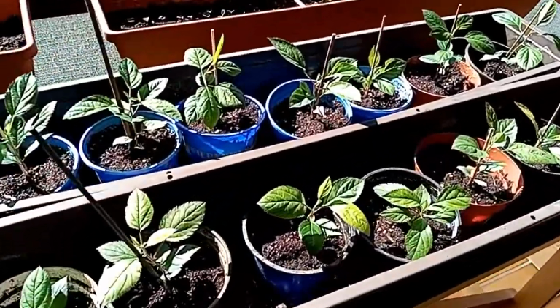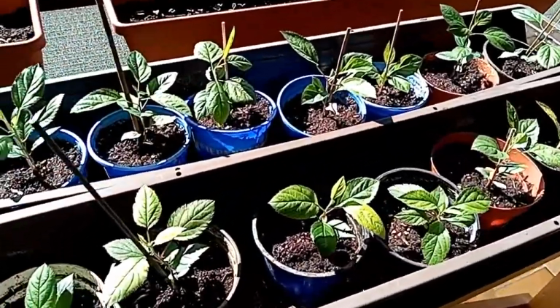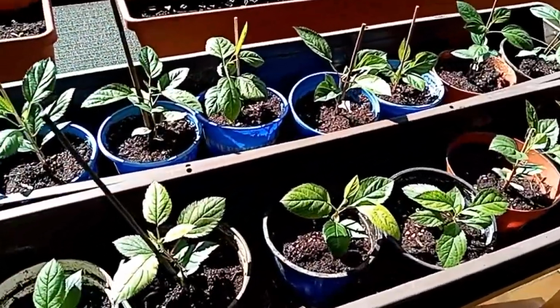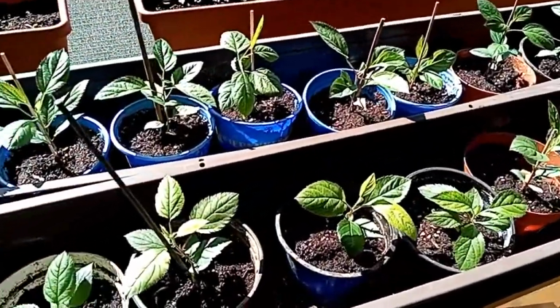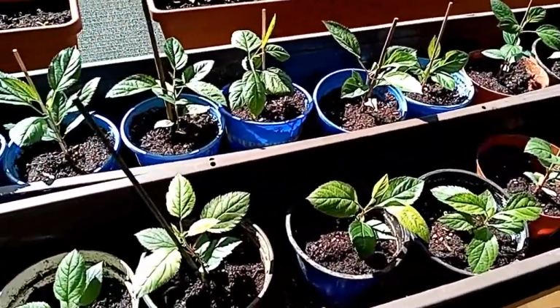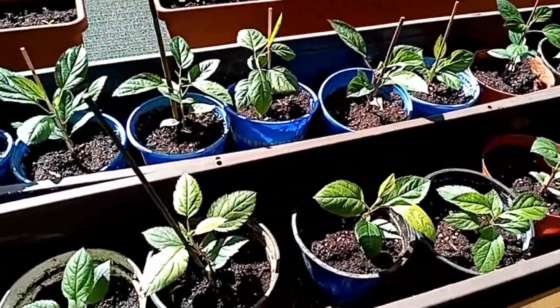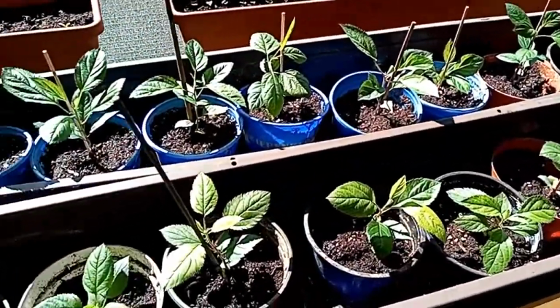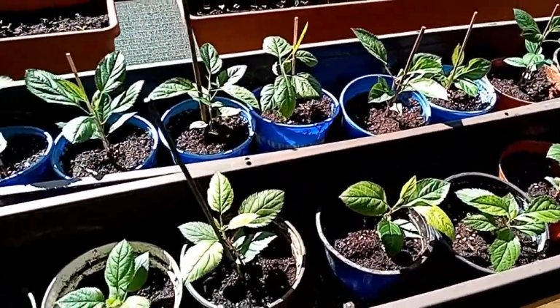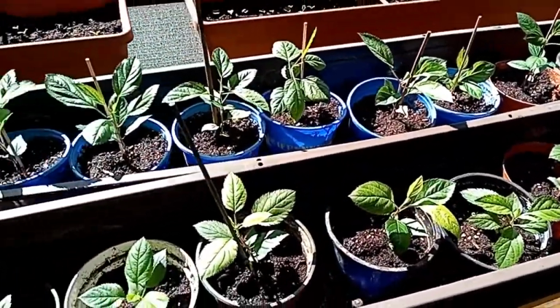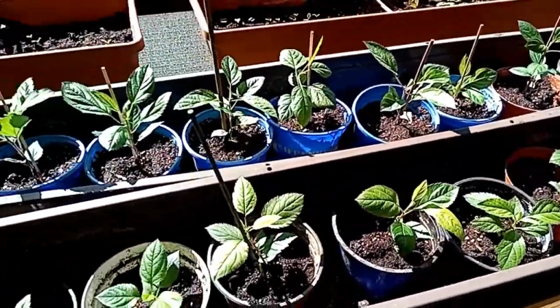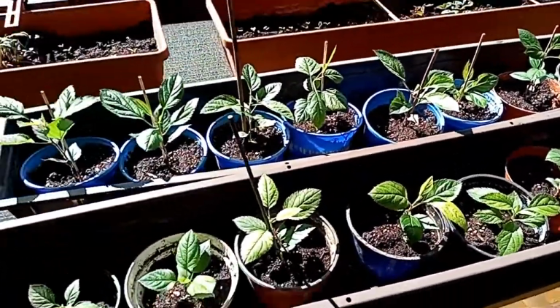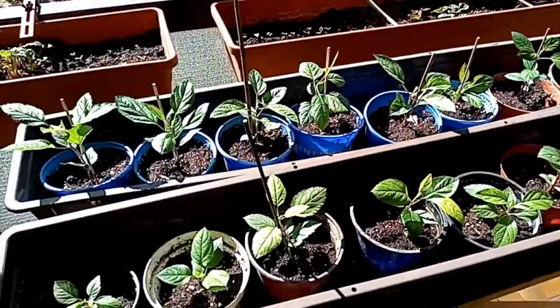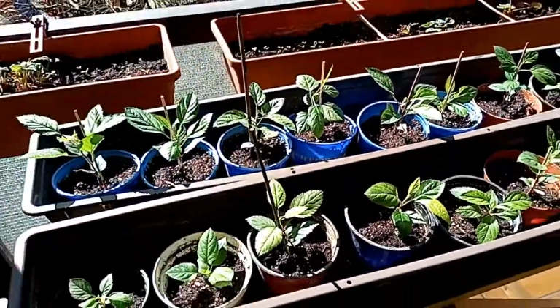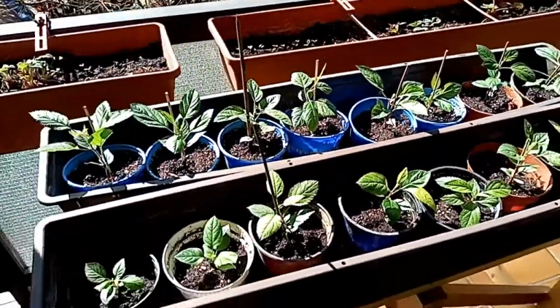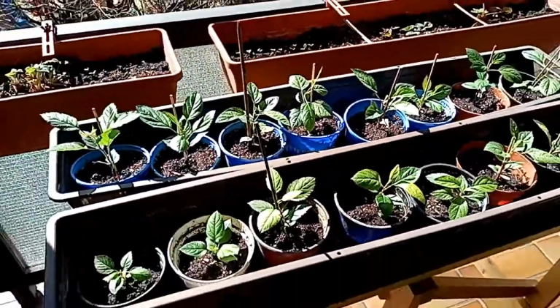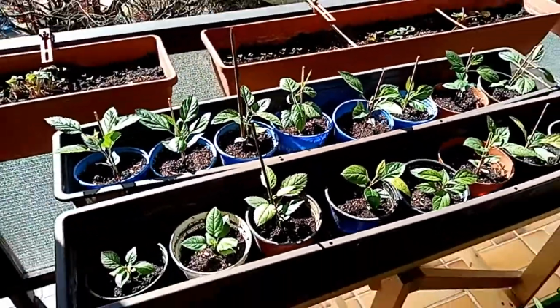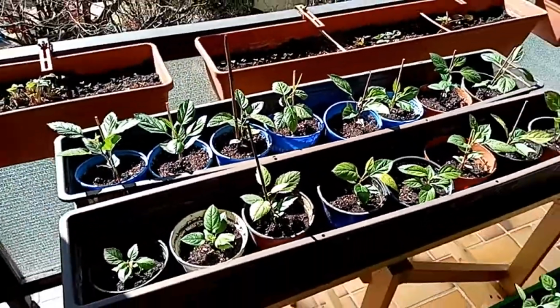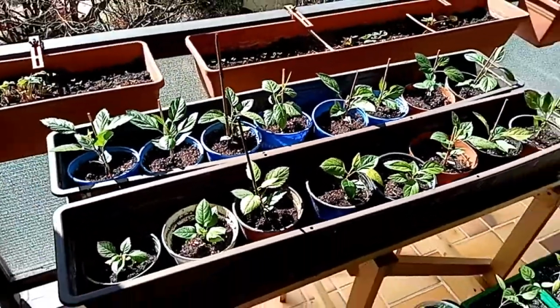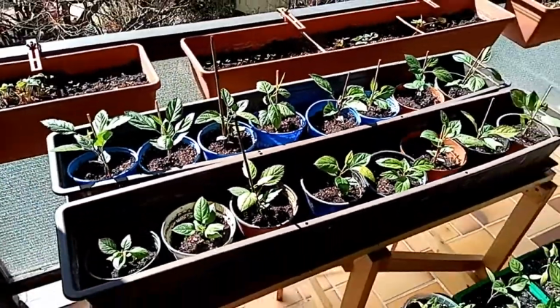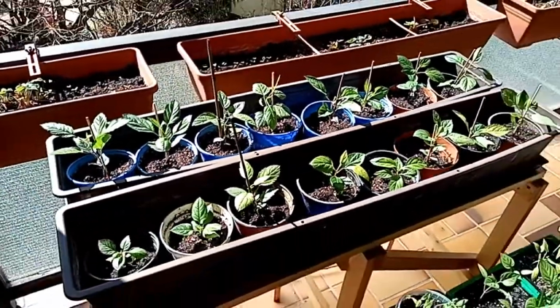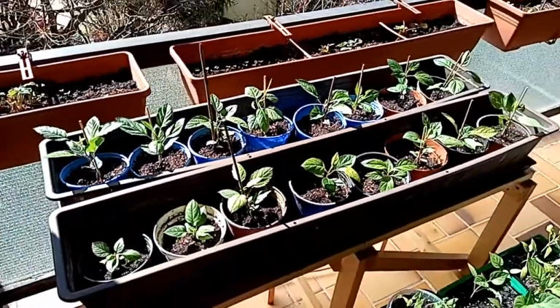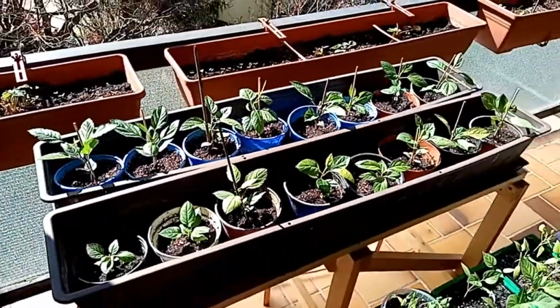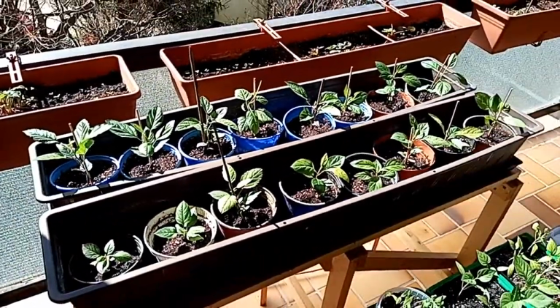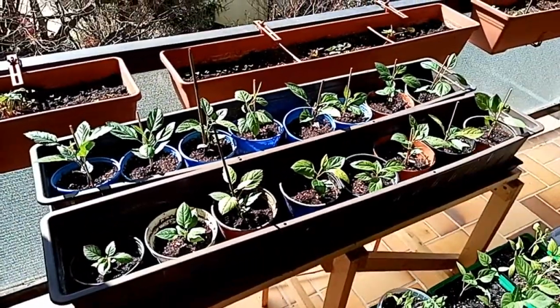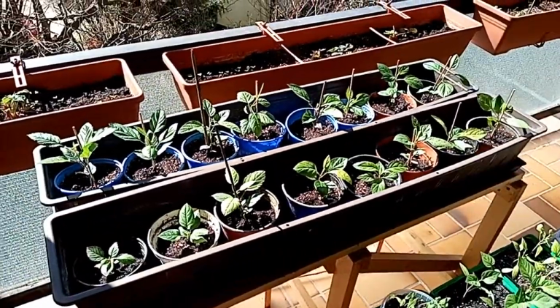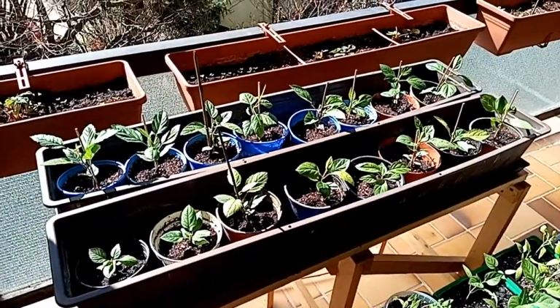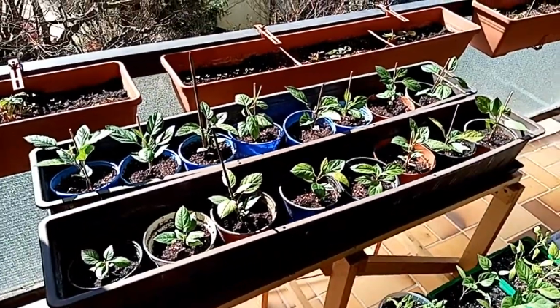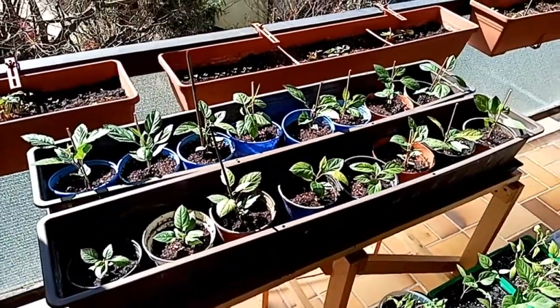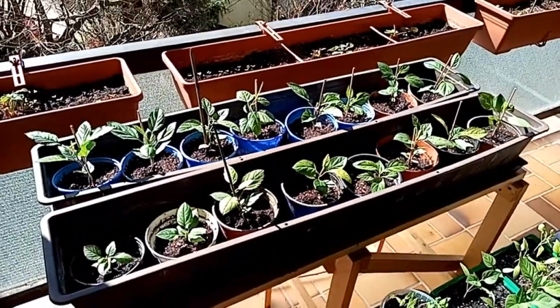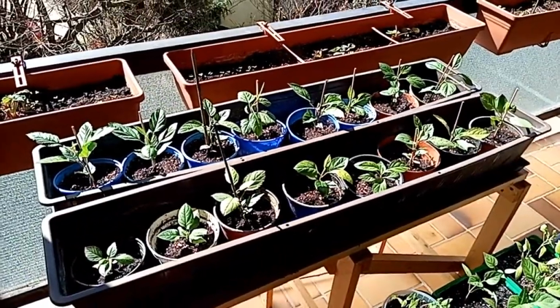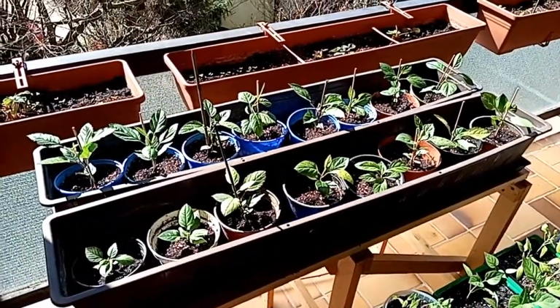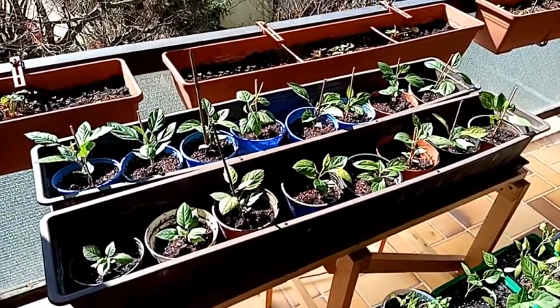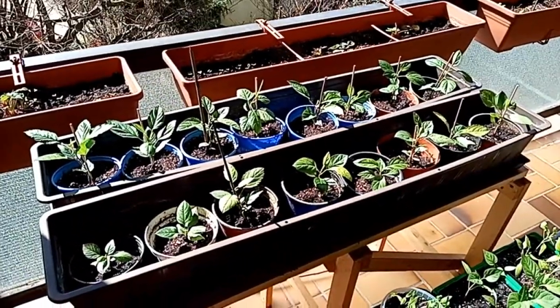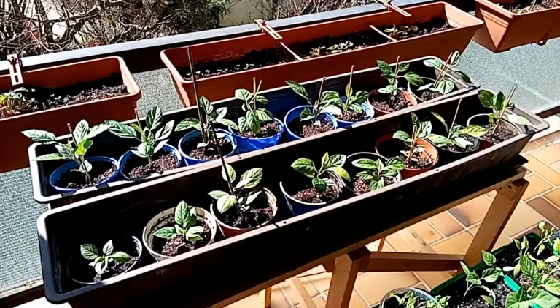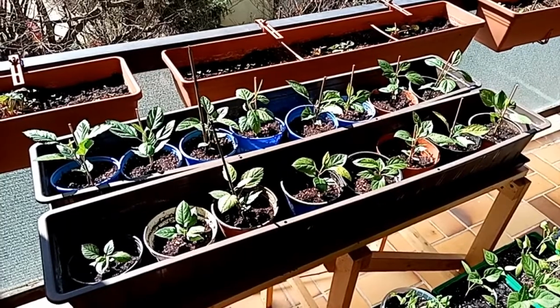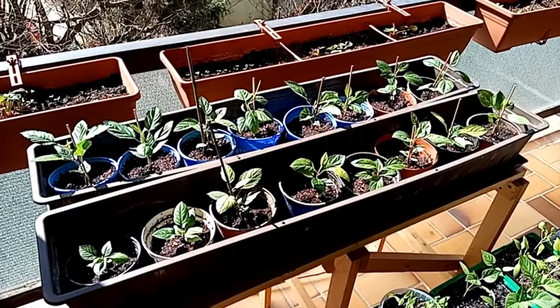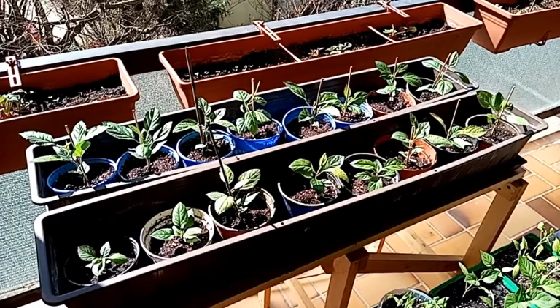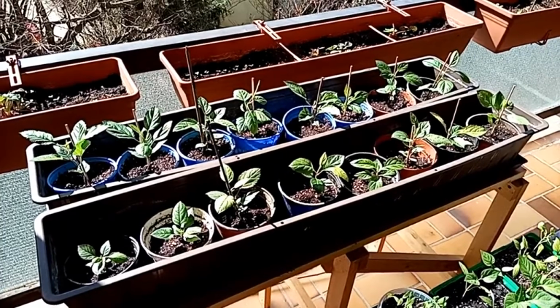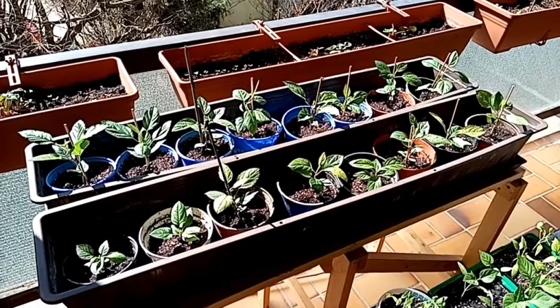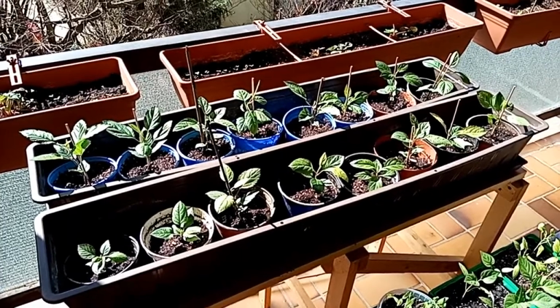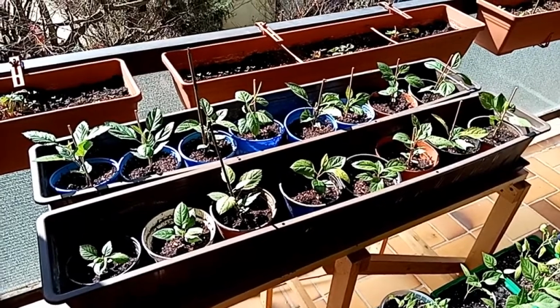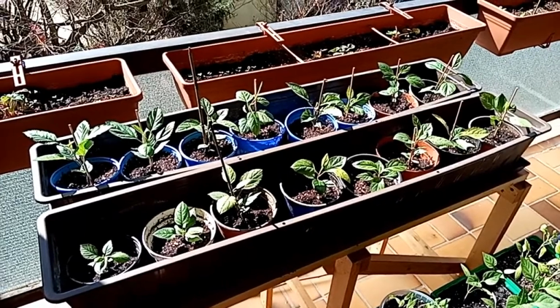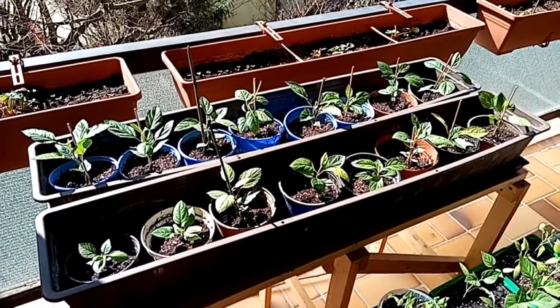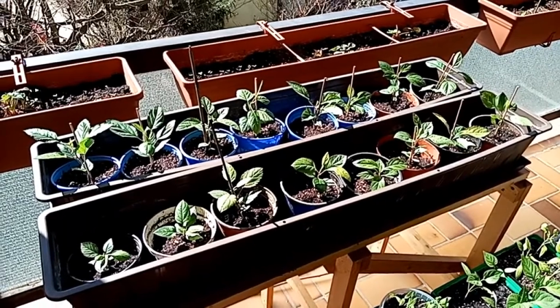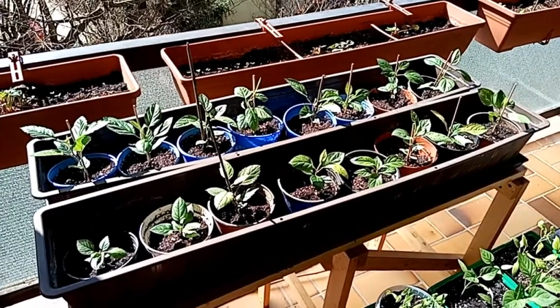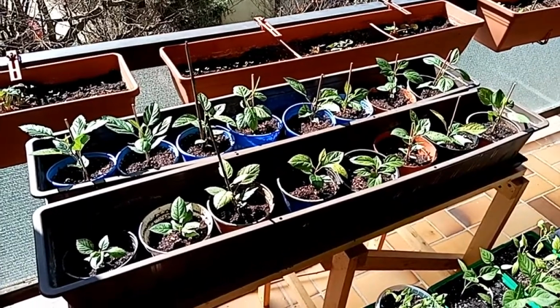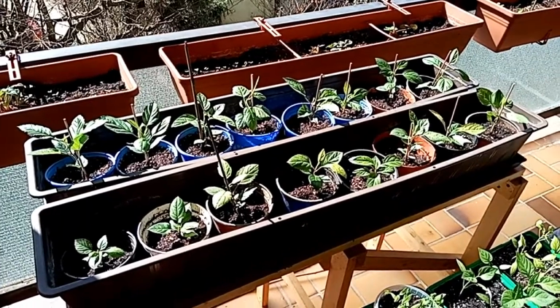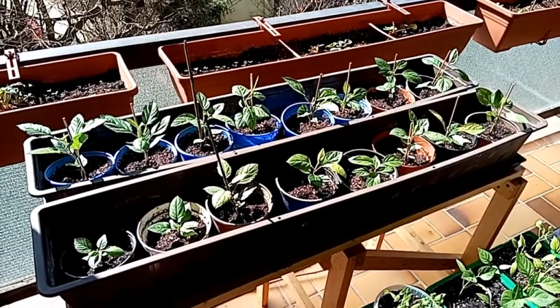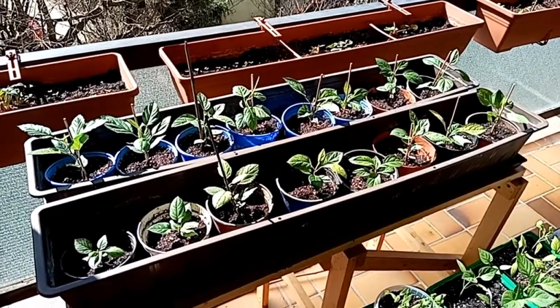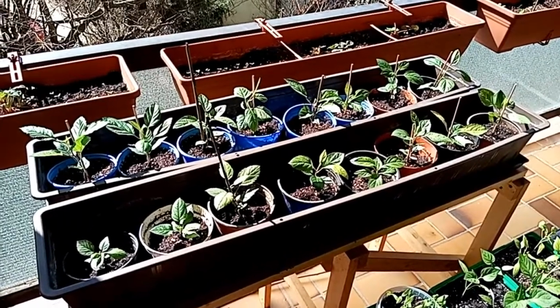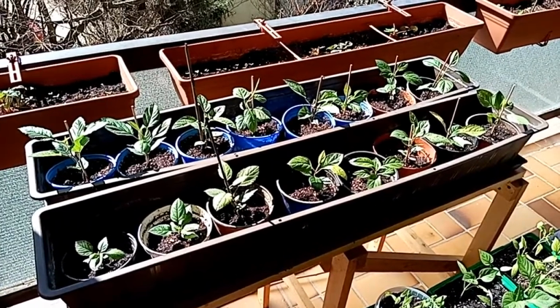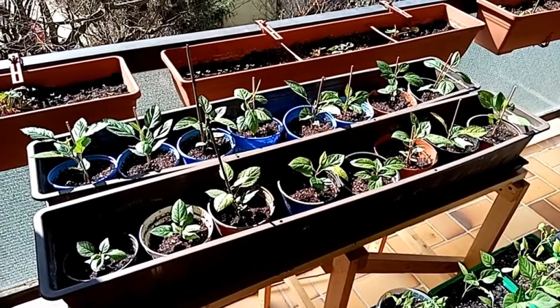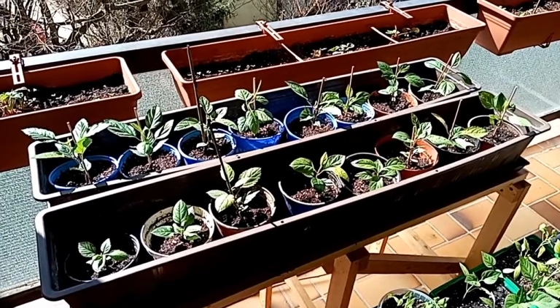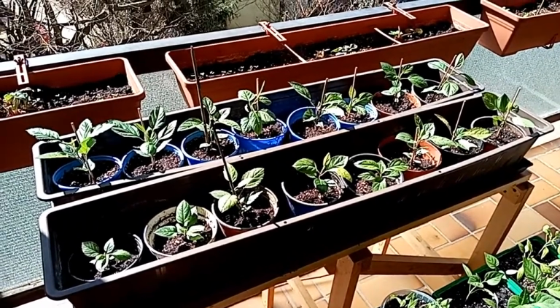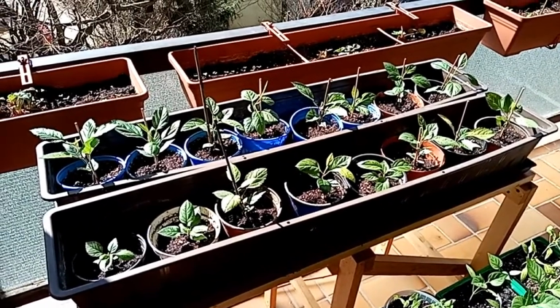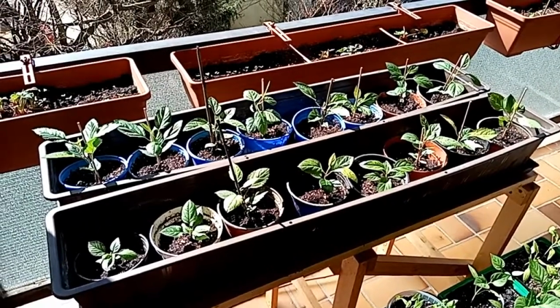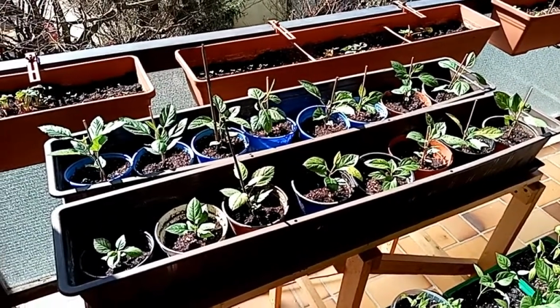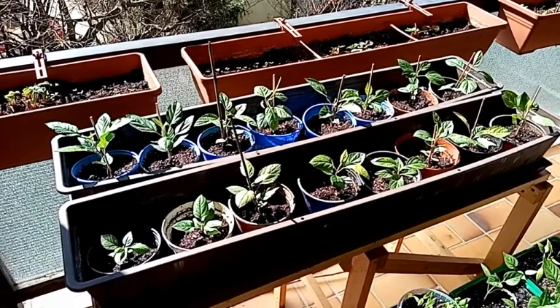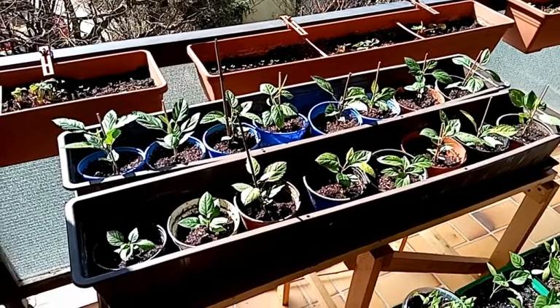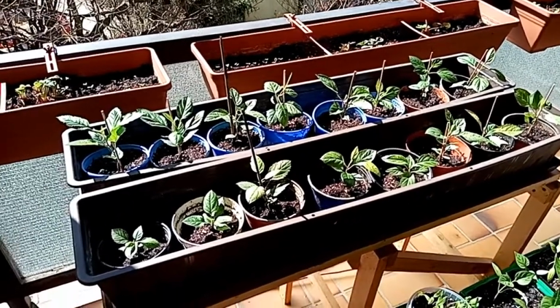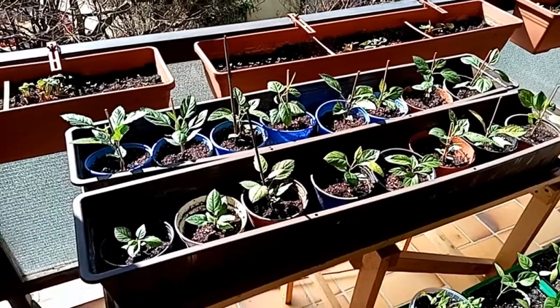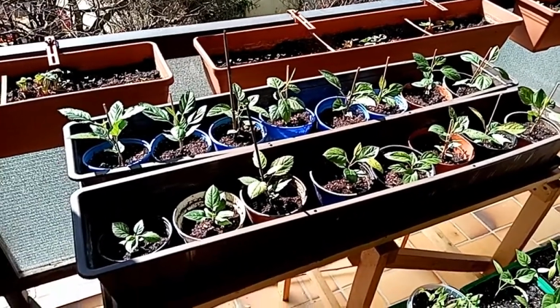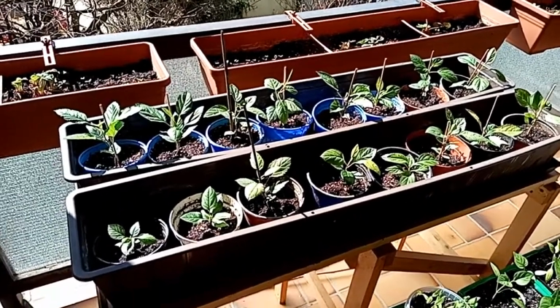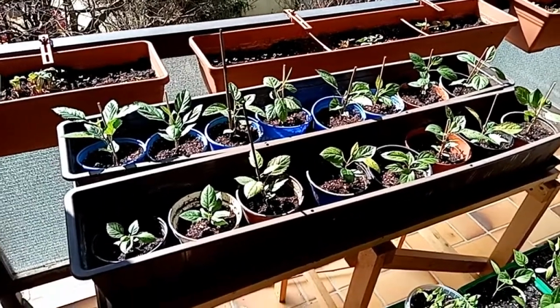With the weather getting warmer and no more risk of frost, I am going to plant the trees into soil so they can grow to become a new generation of apple trees.